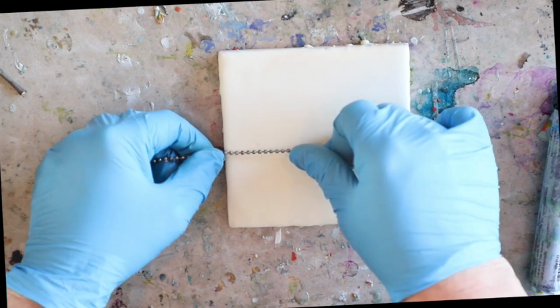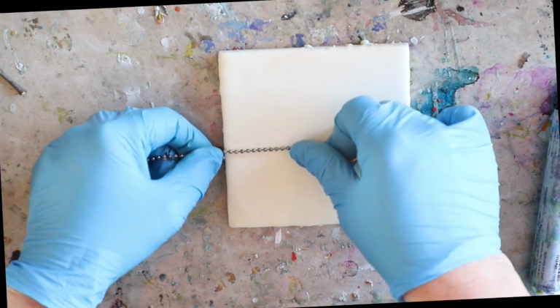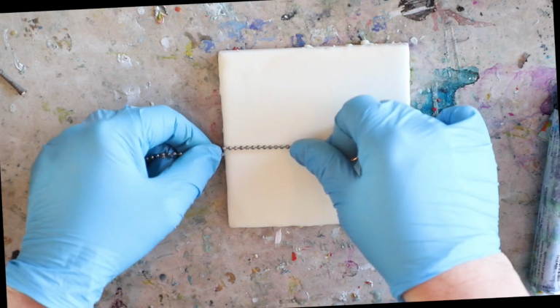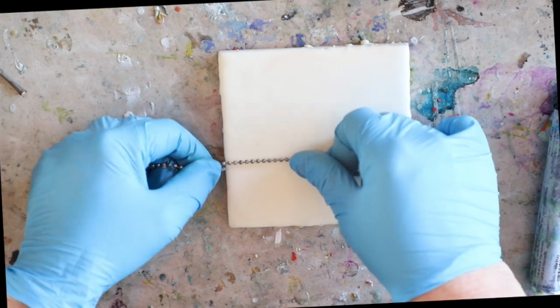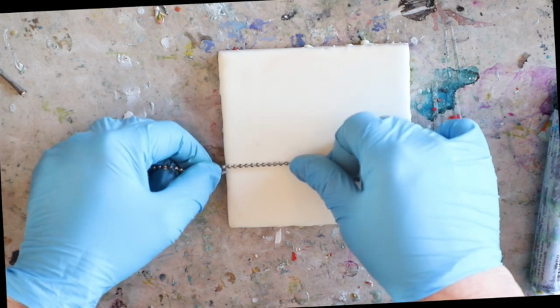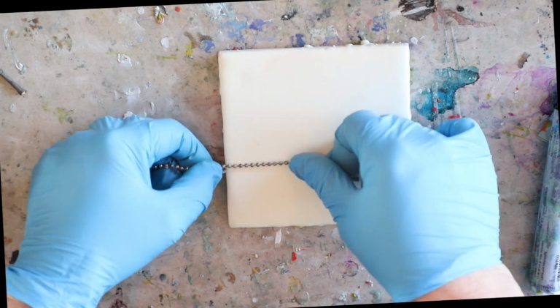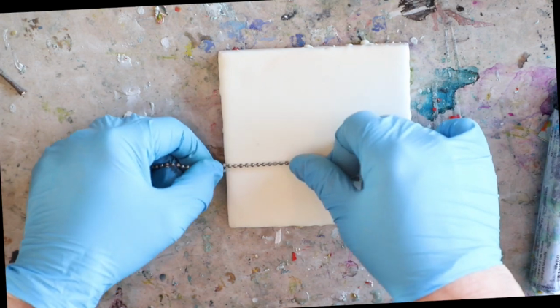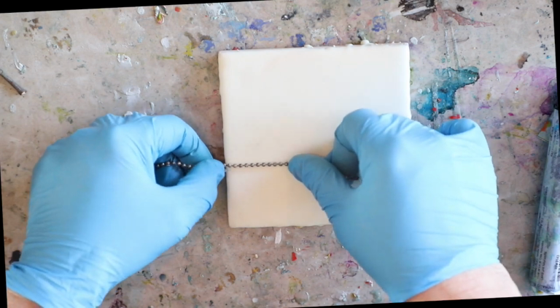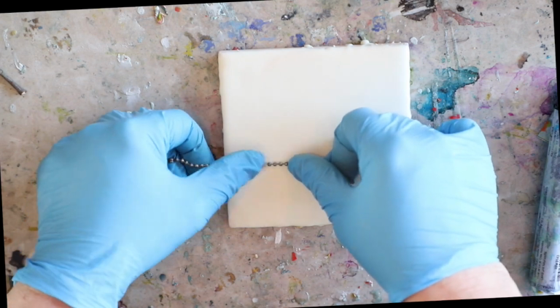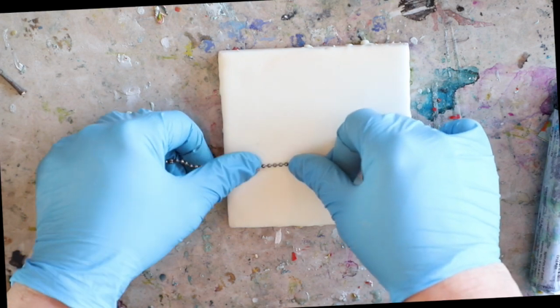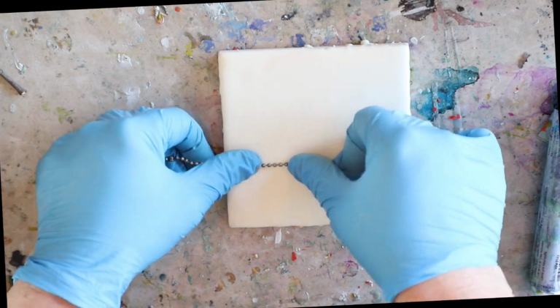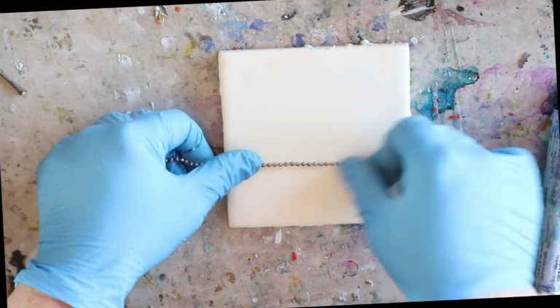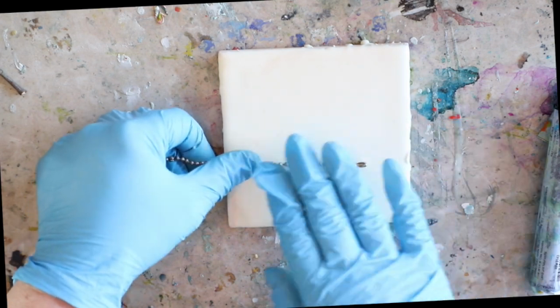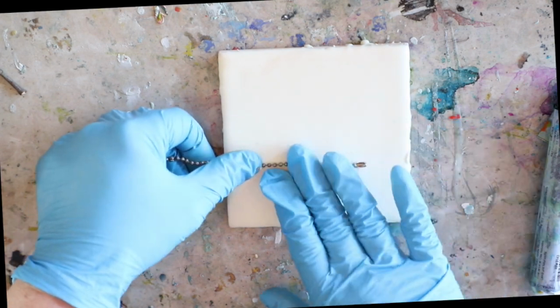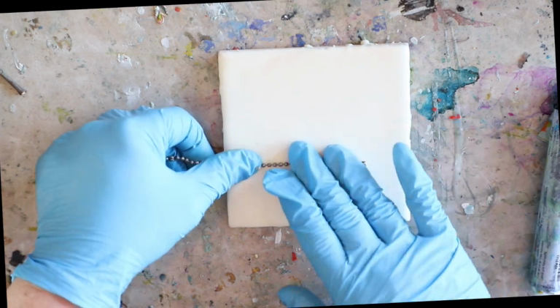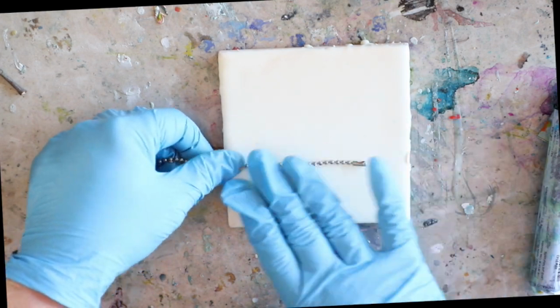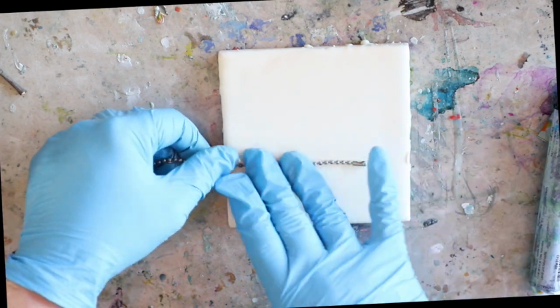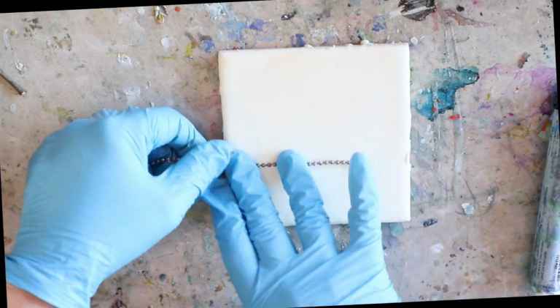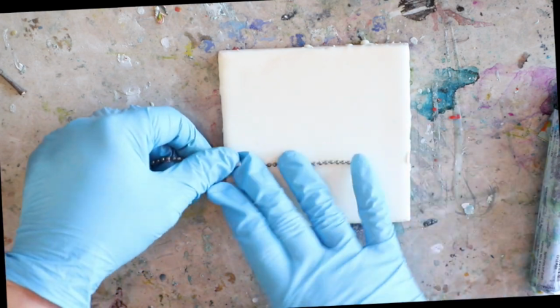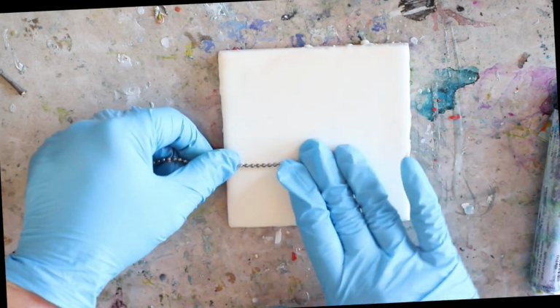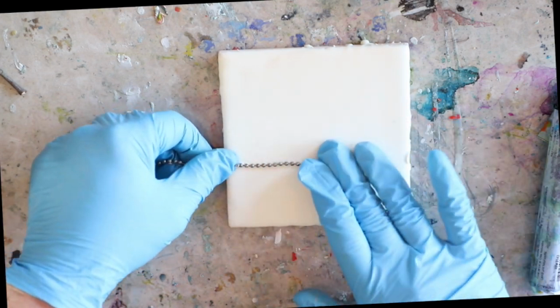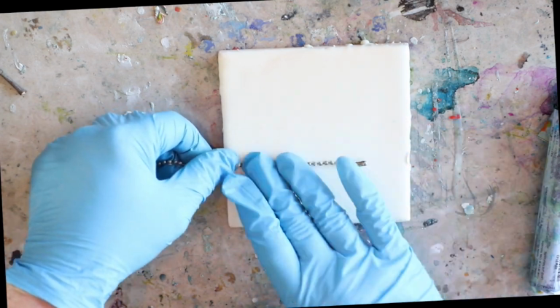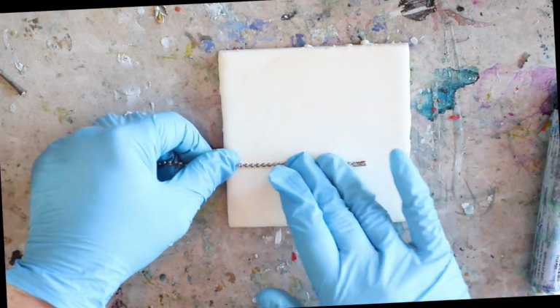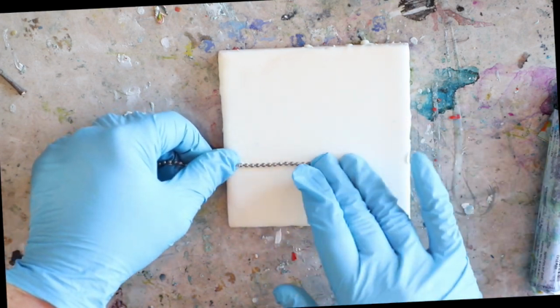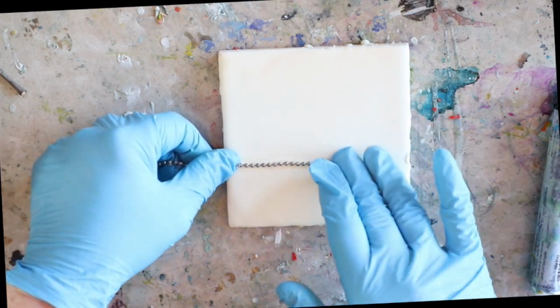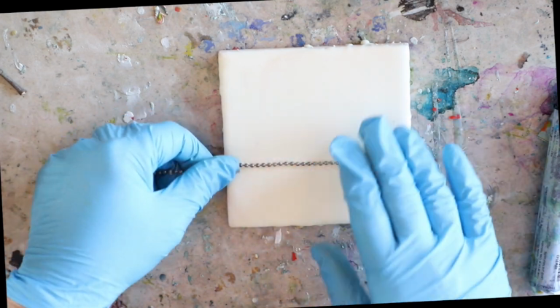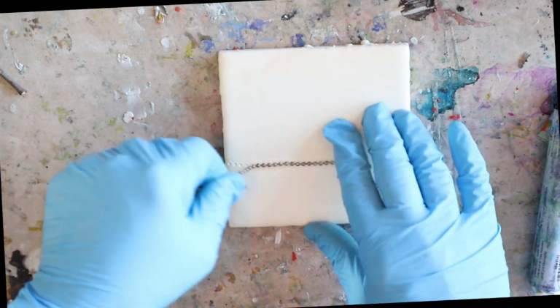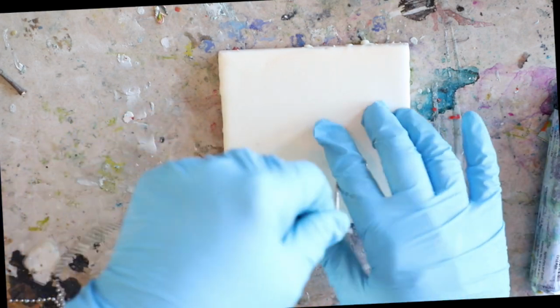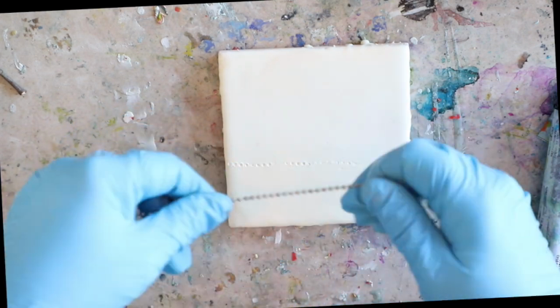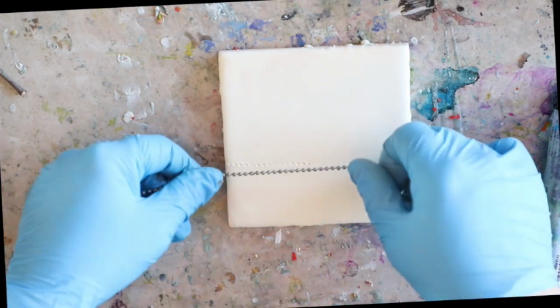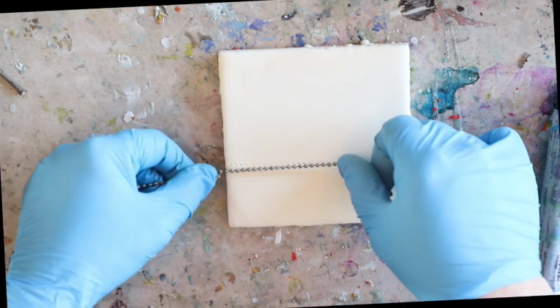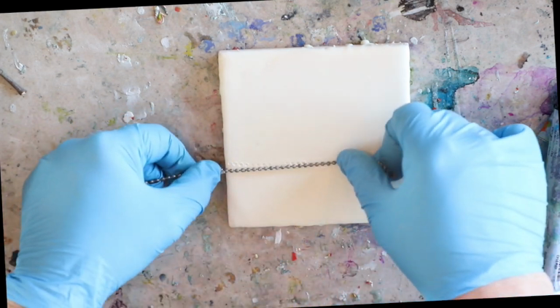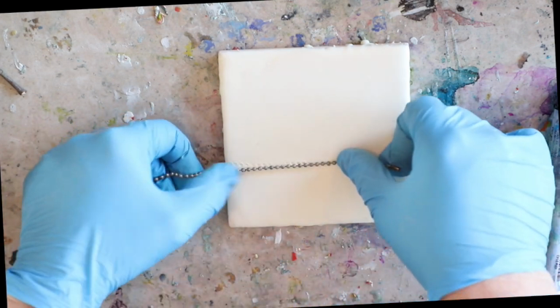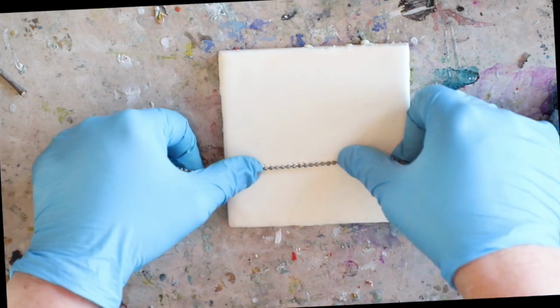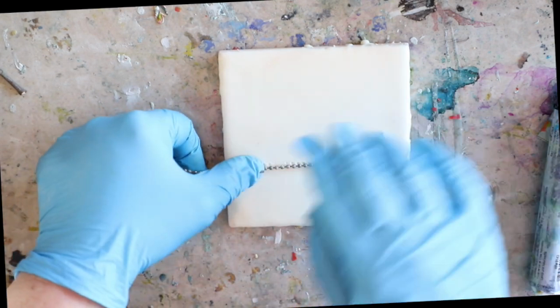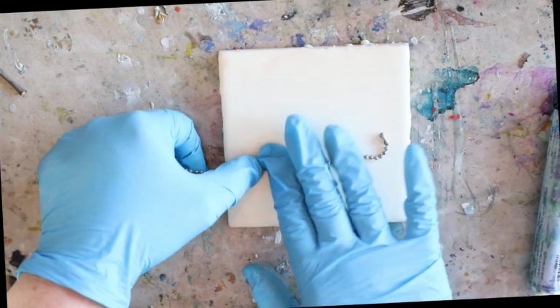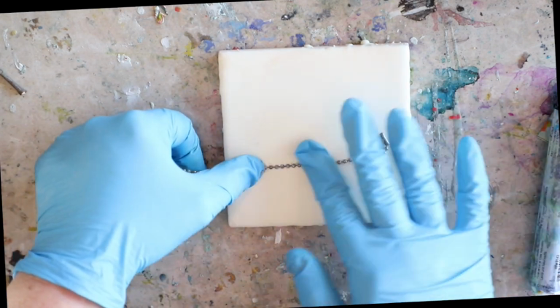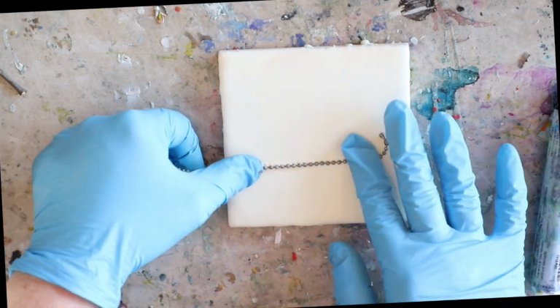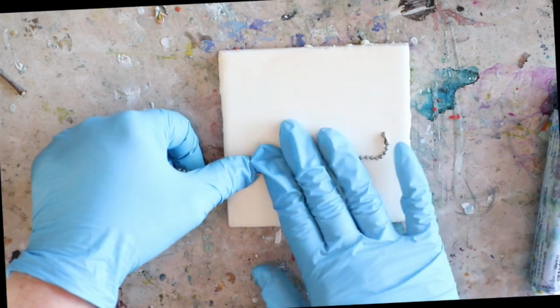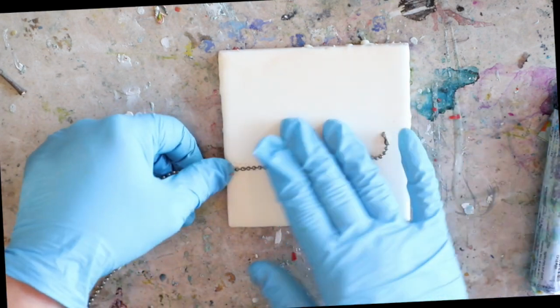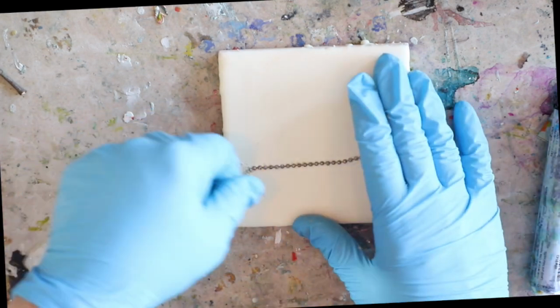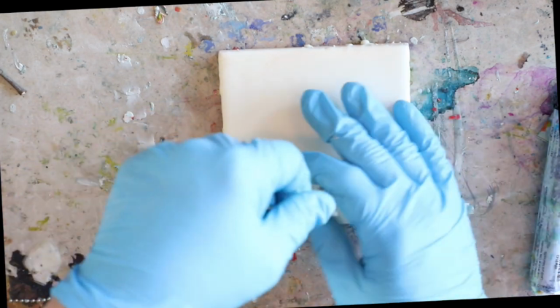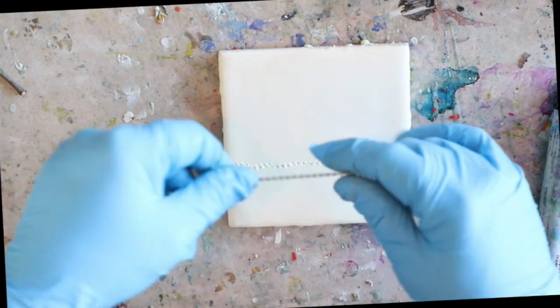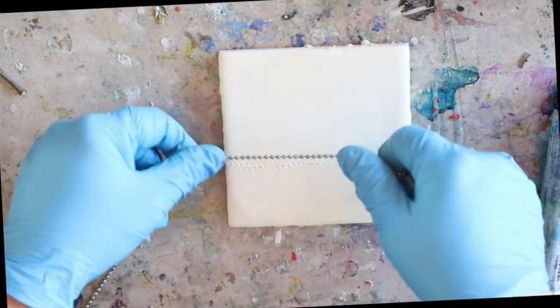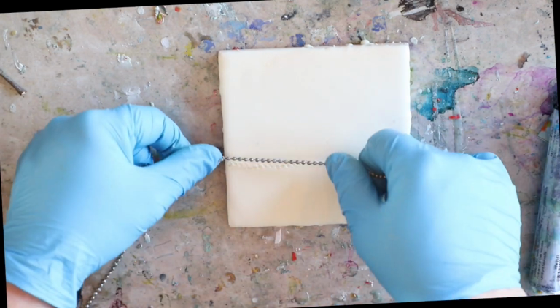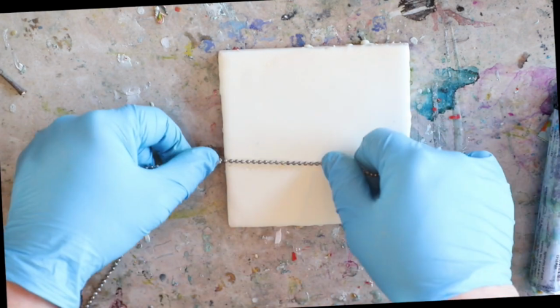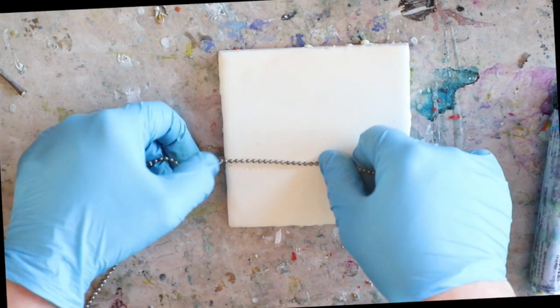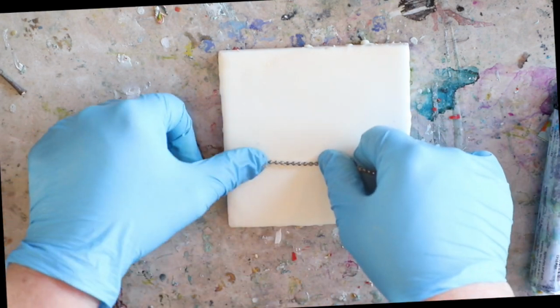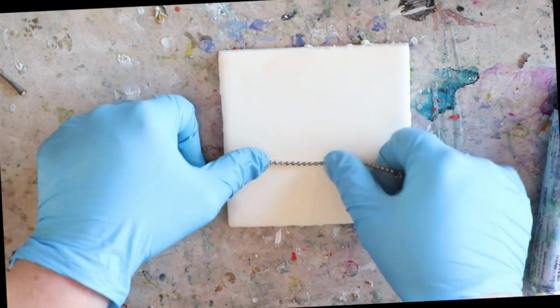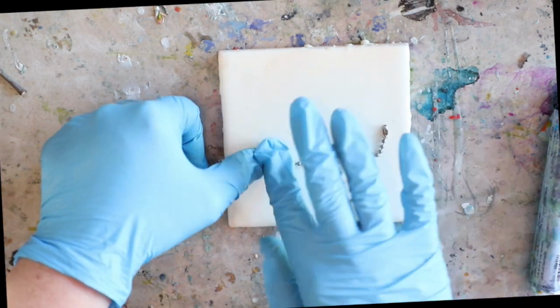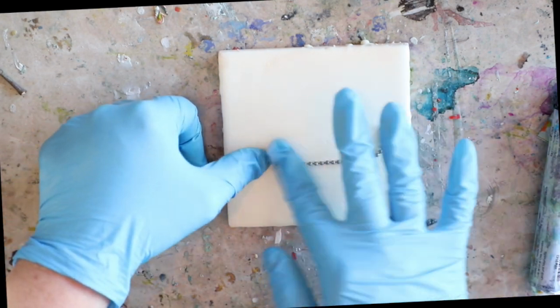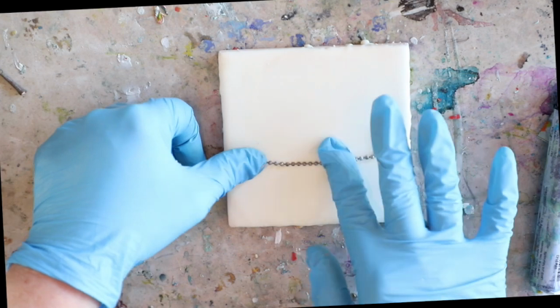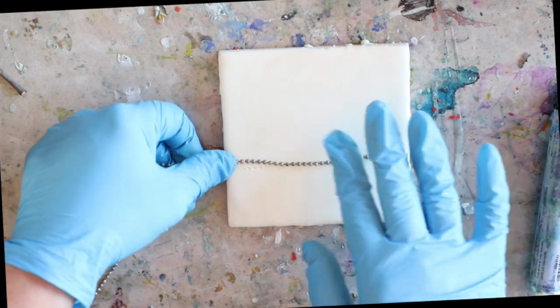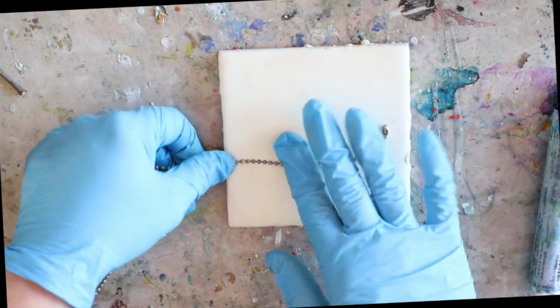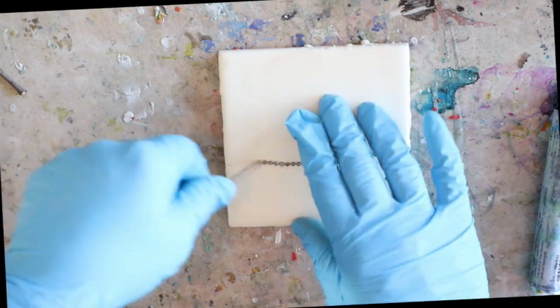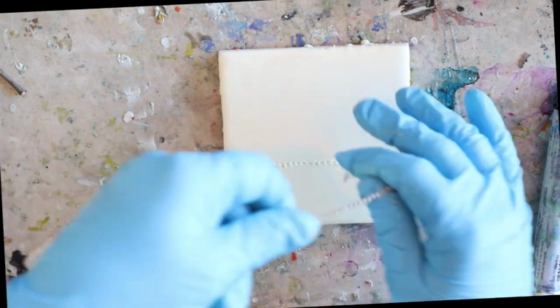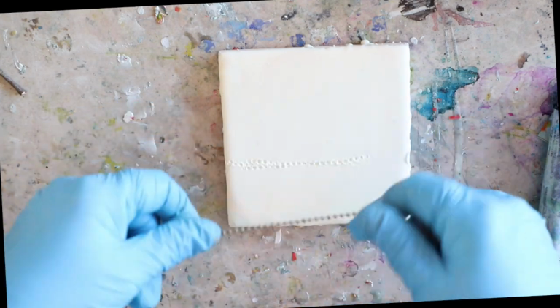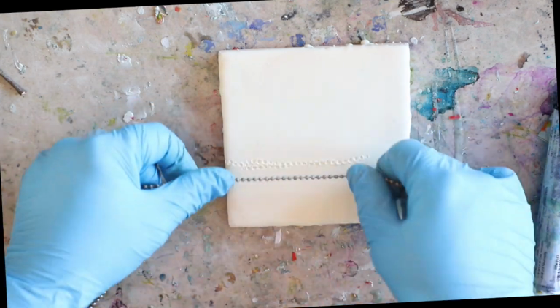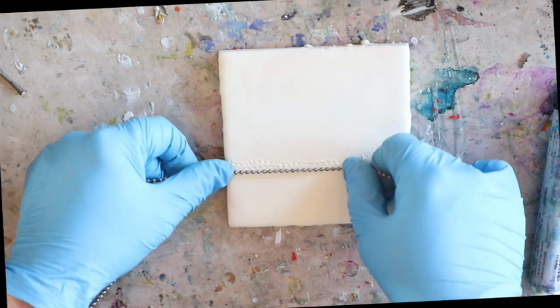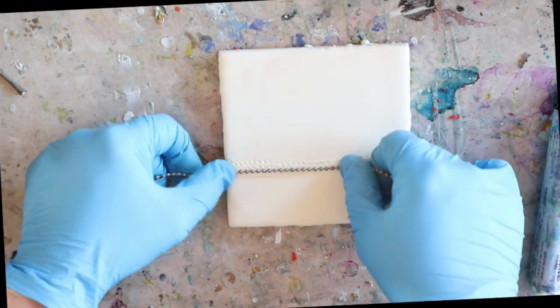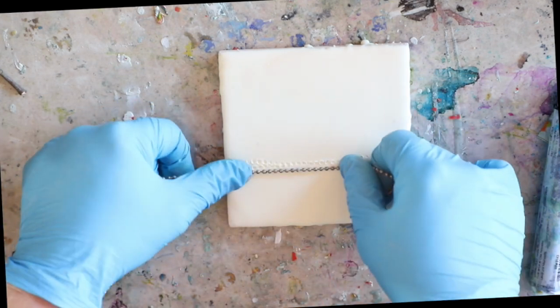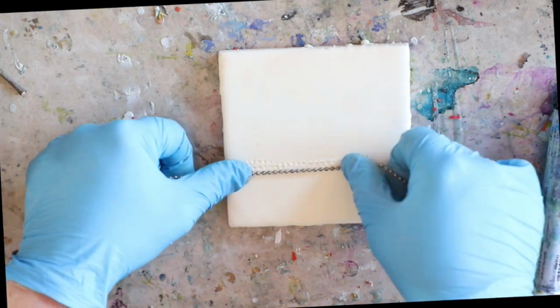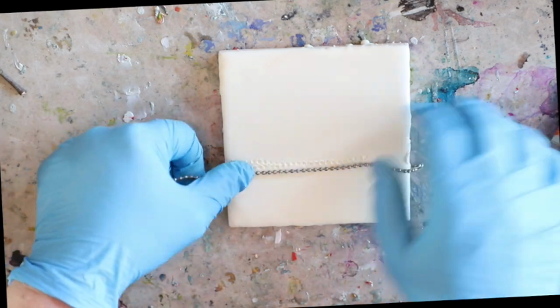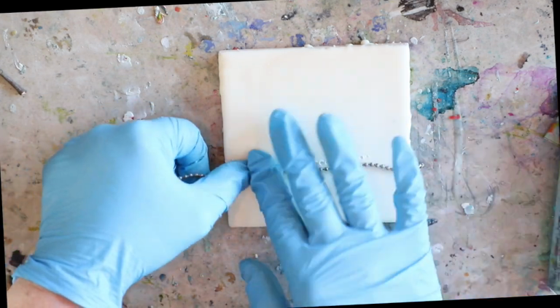I add about four layers of white encaustic paint after that, and then I can begin painting.